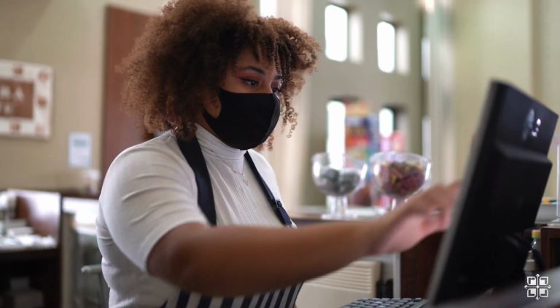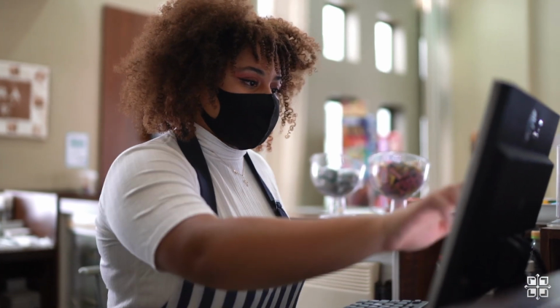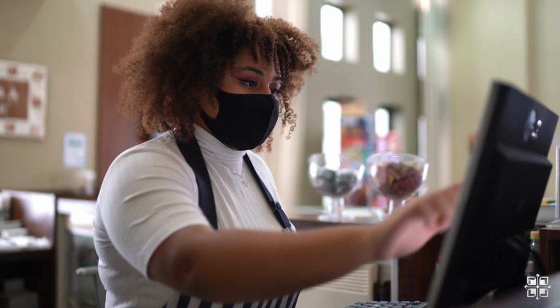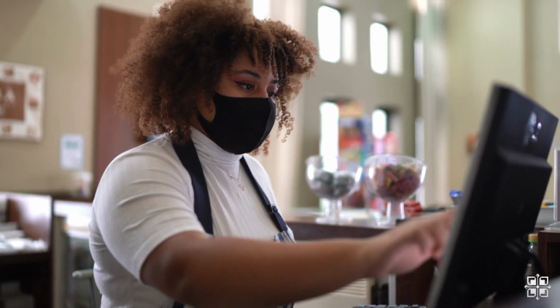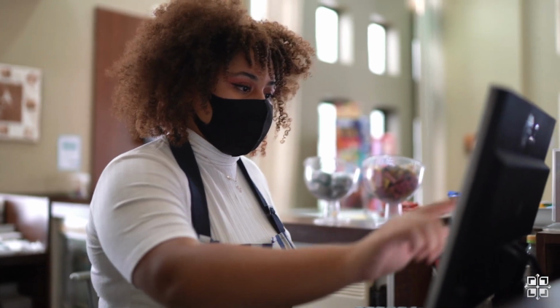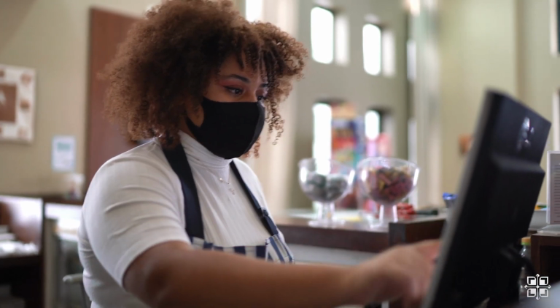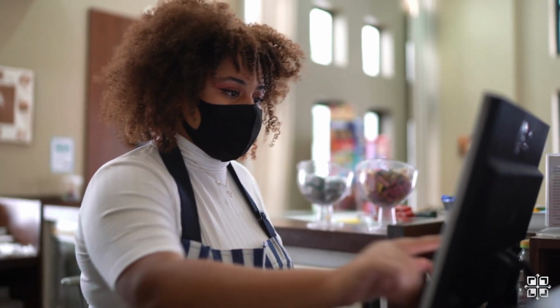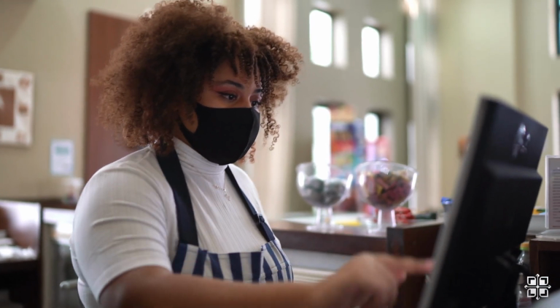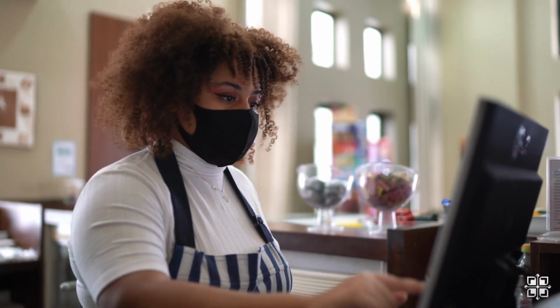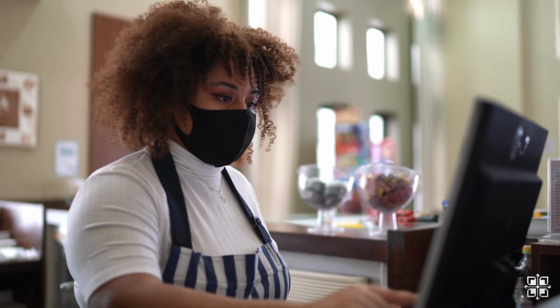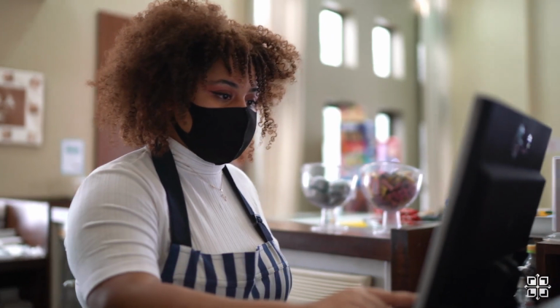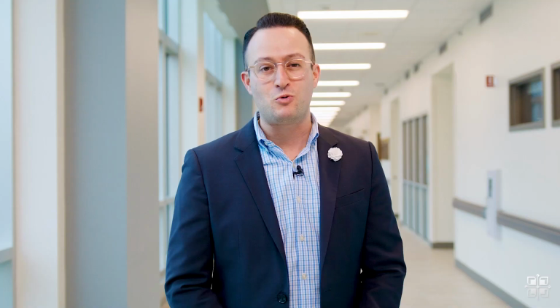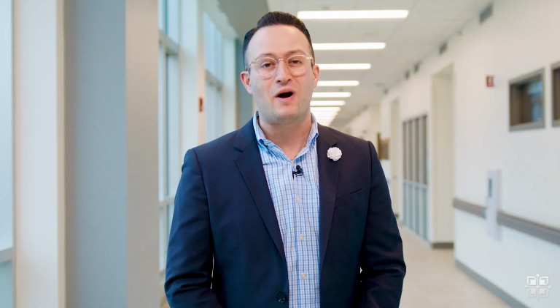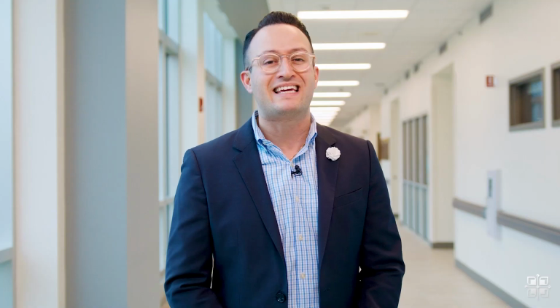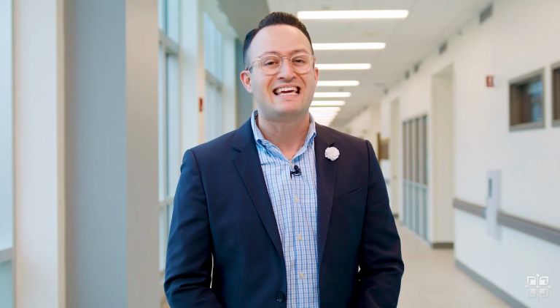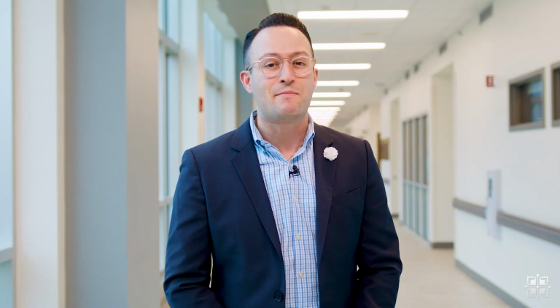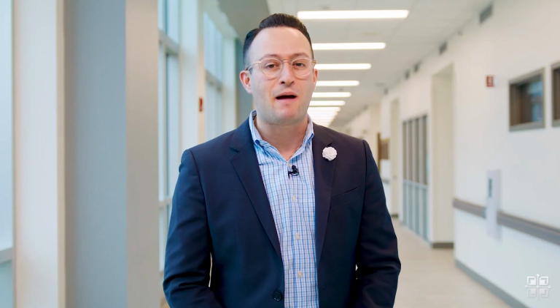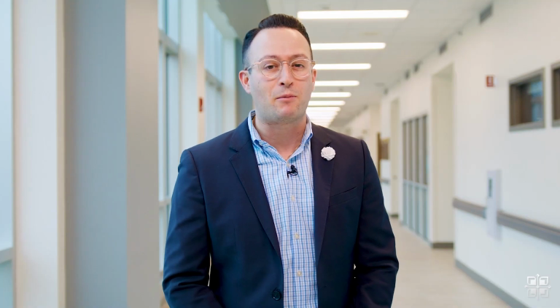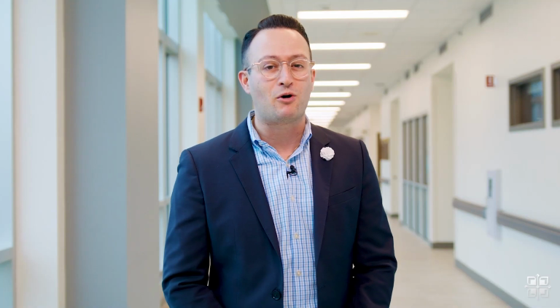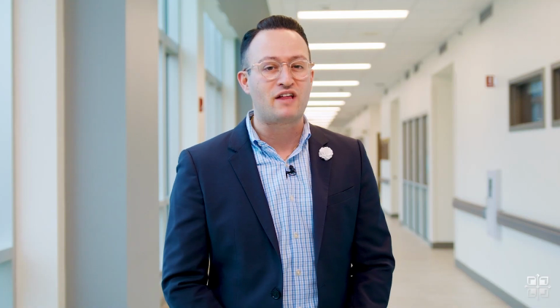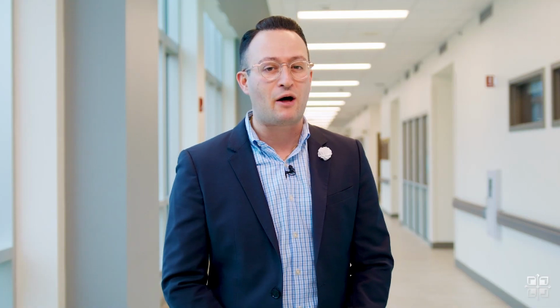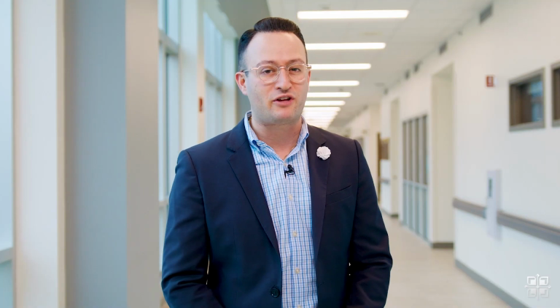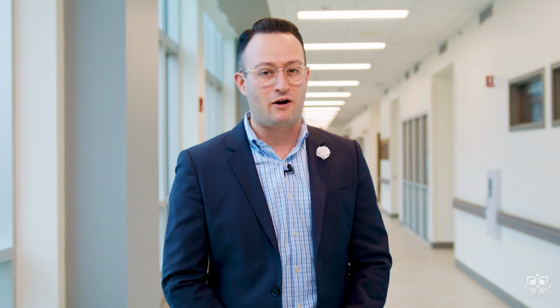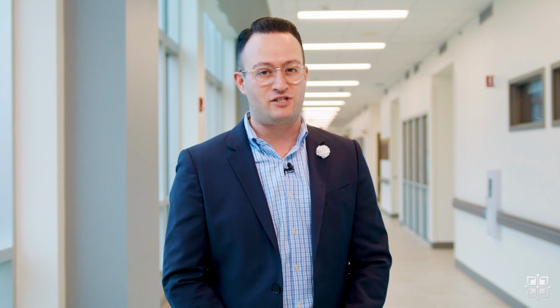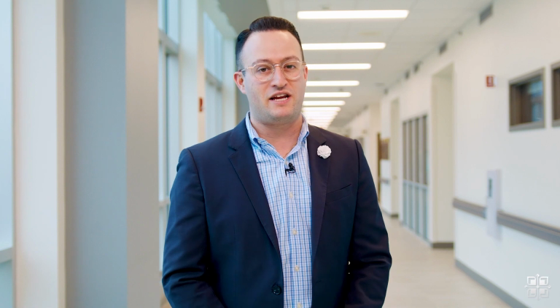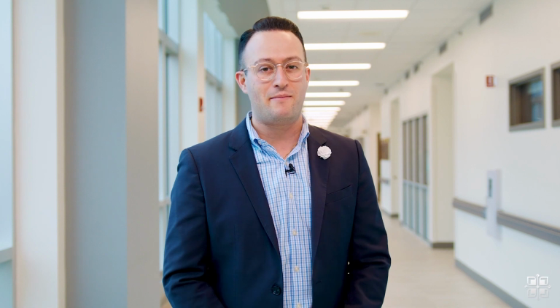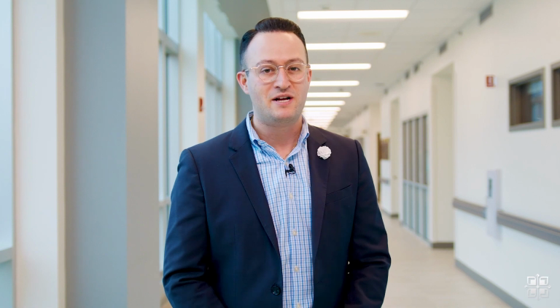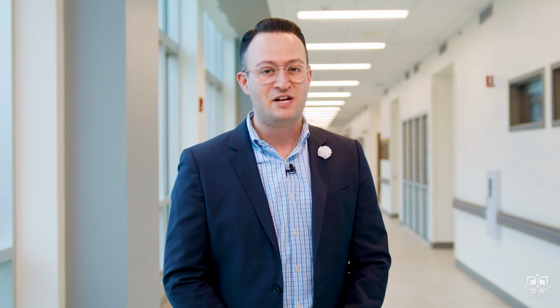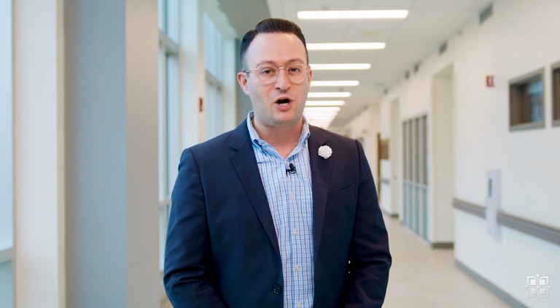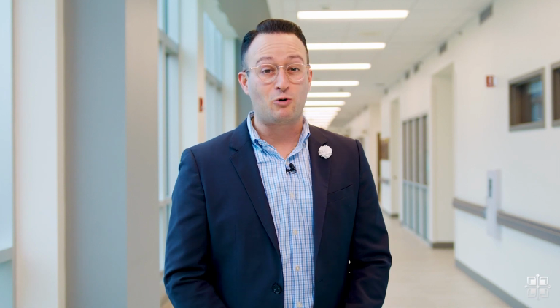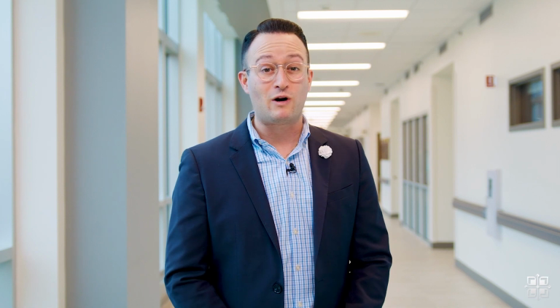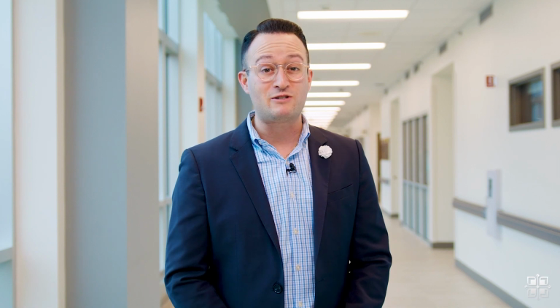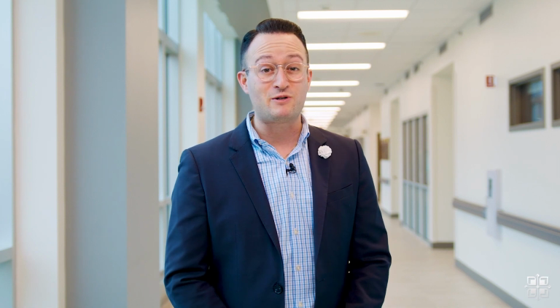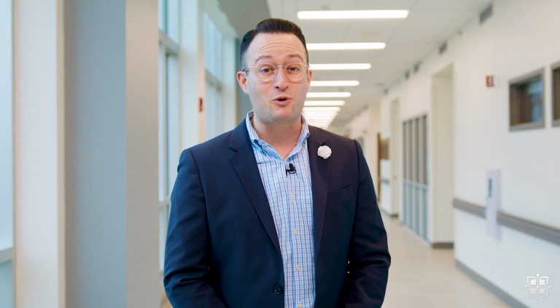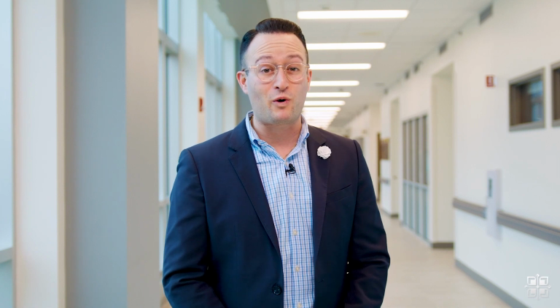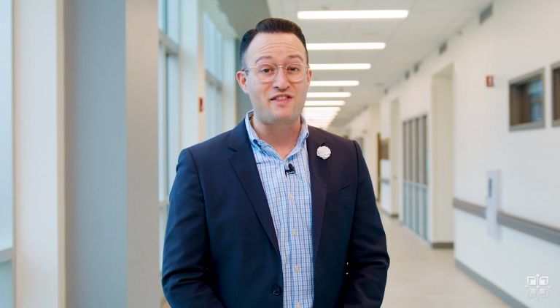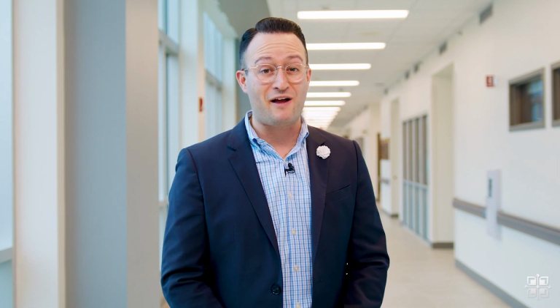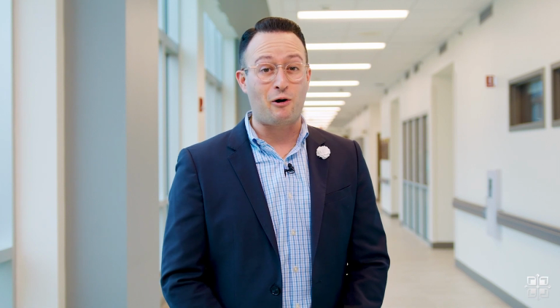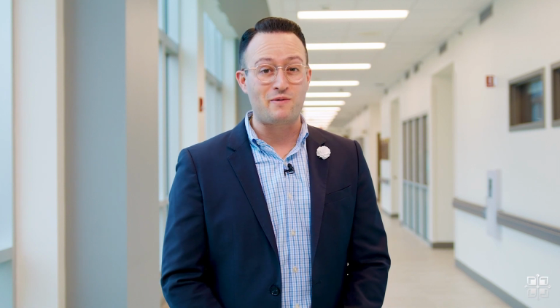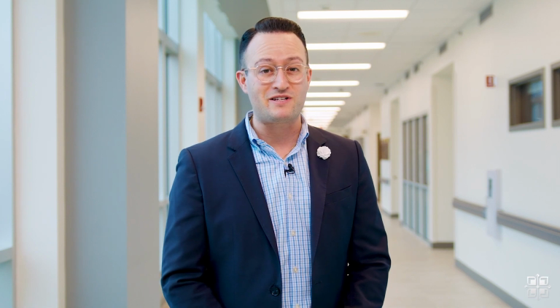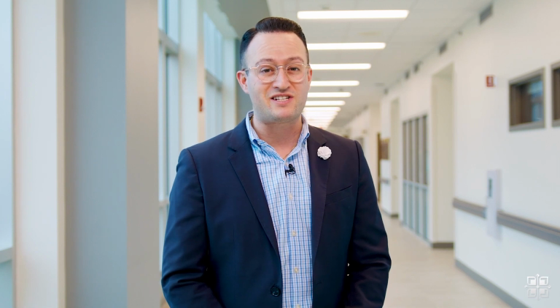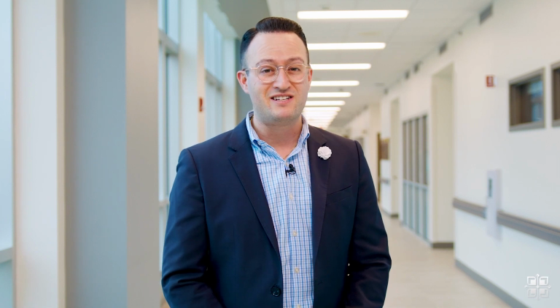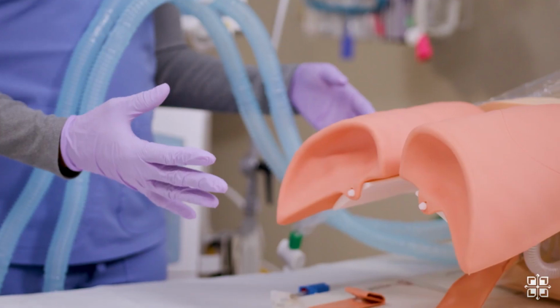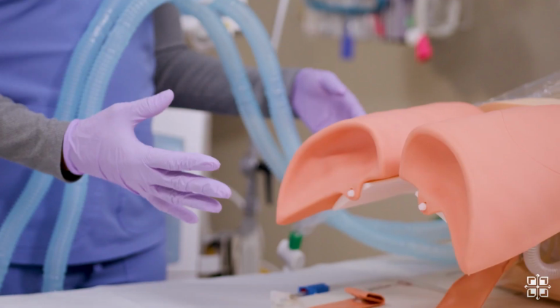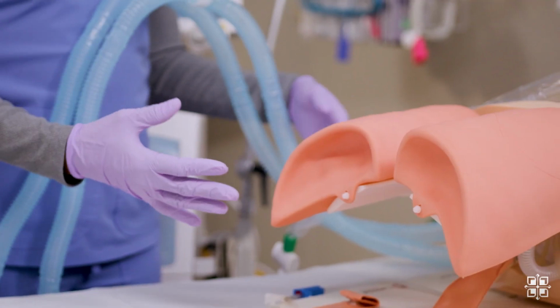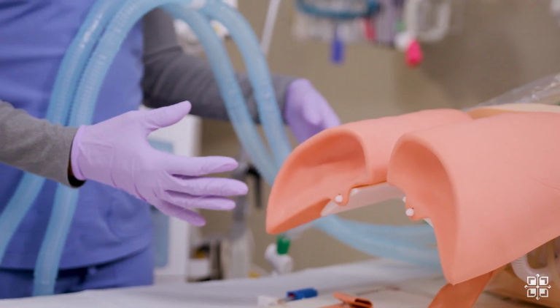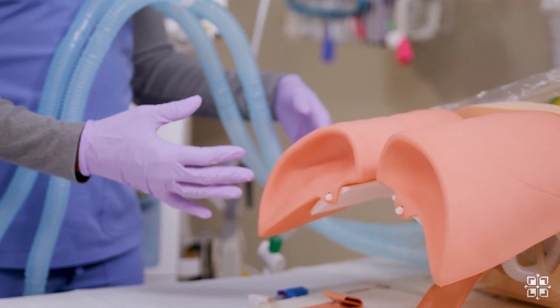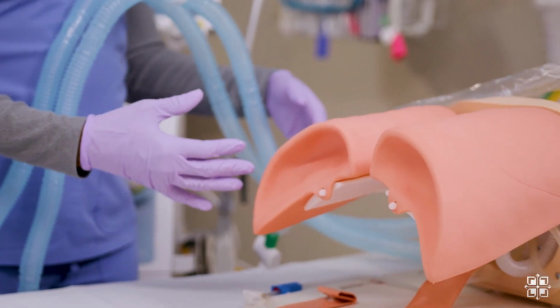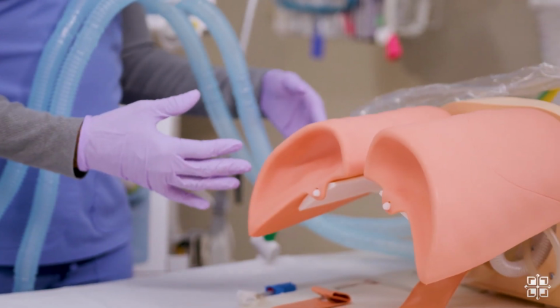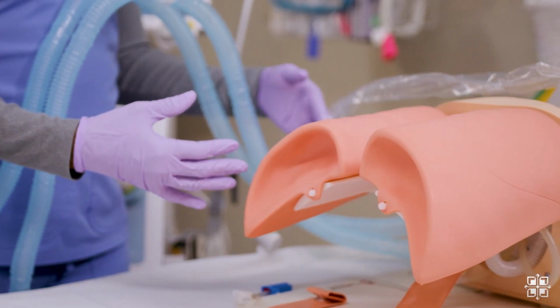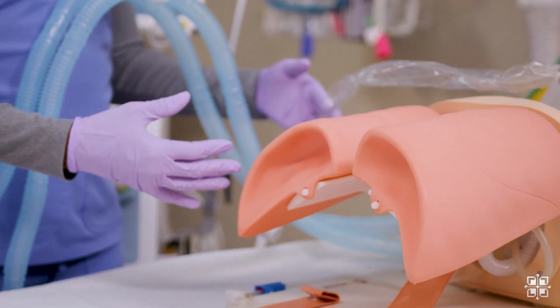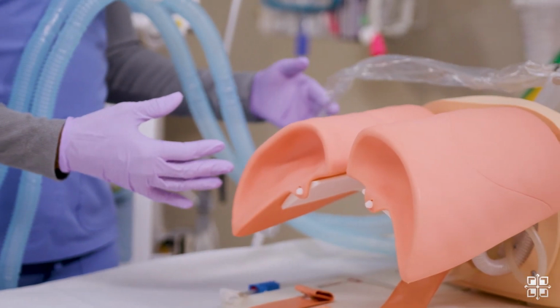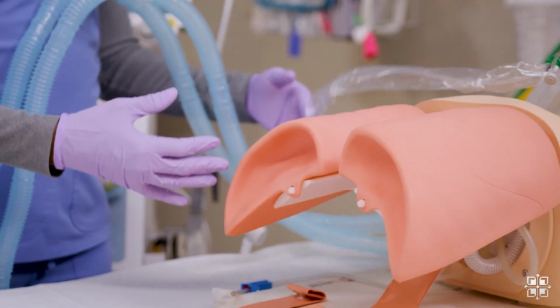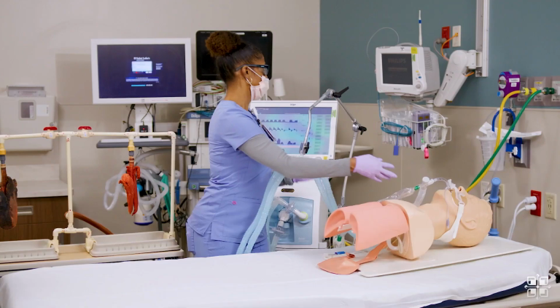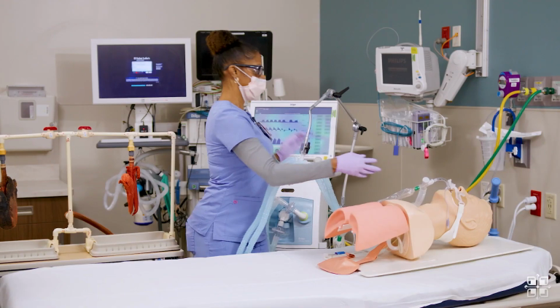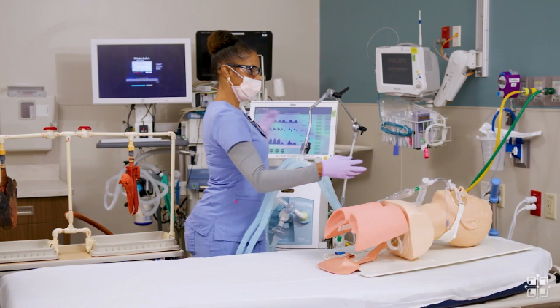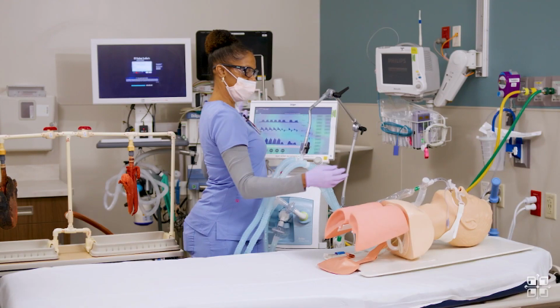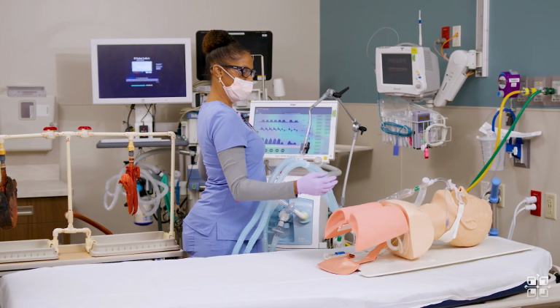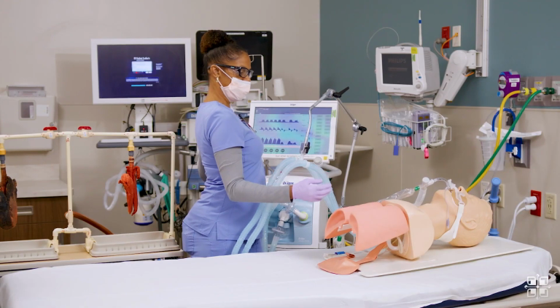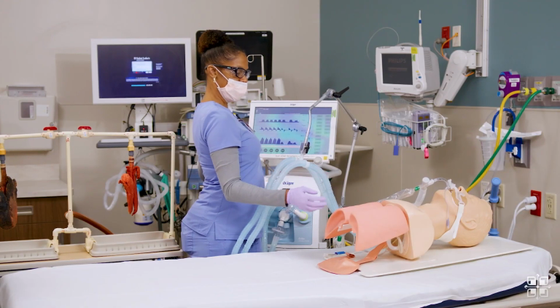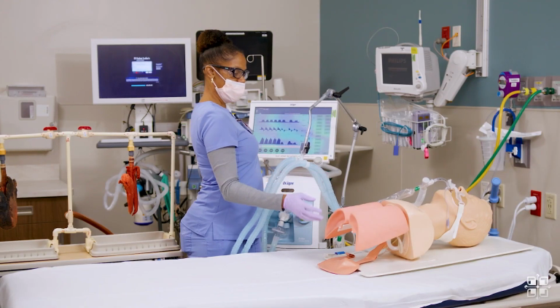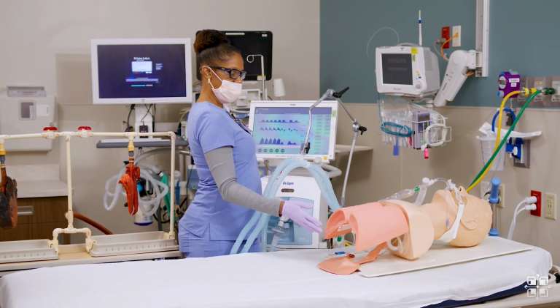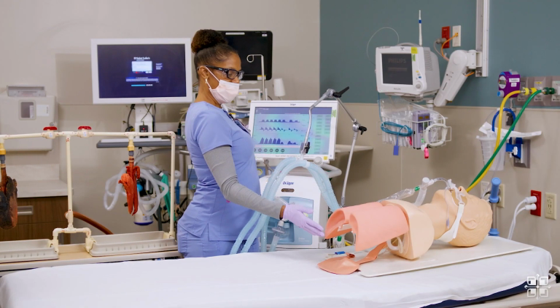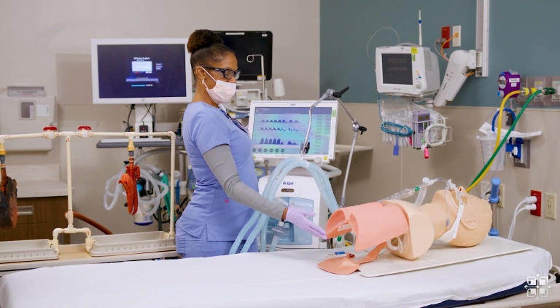And now we'll introduce you to a key member of the health care team: a respiratory therapist. But what does a respiratory therapist actually do?